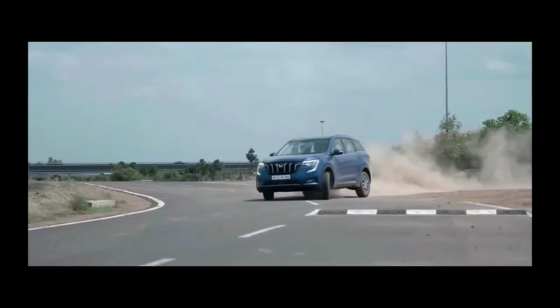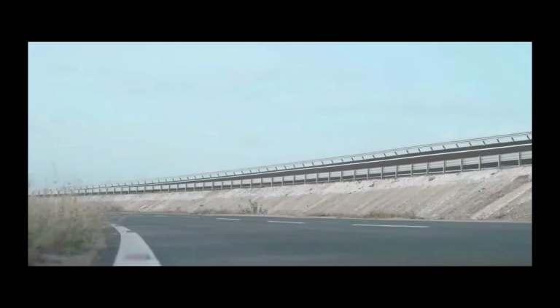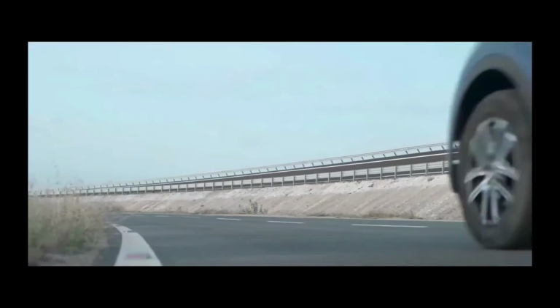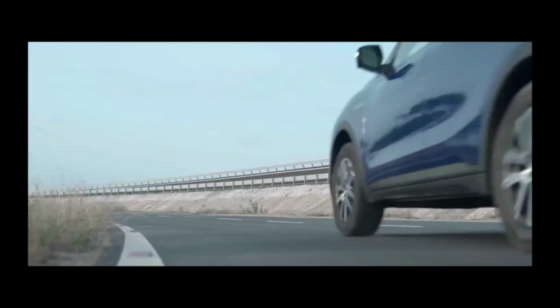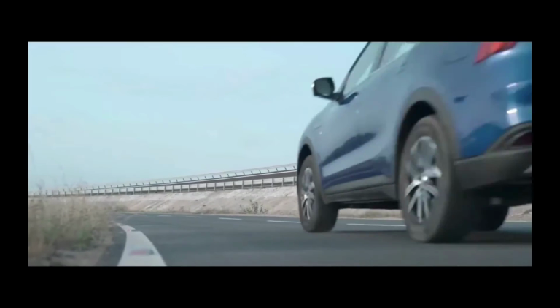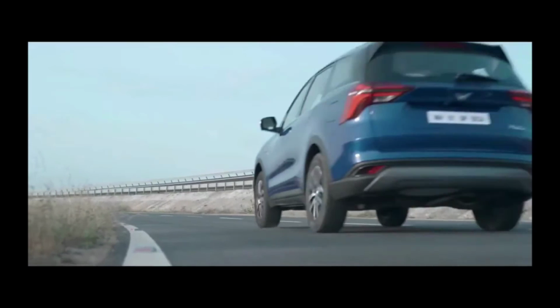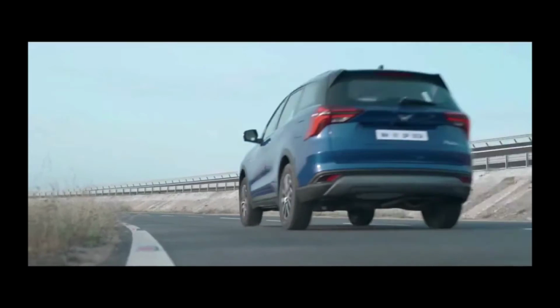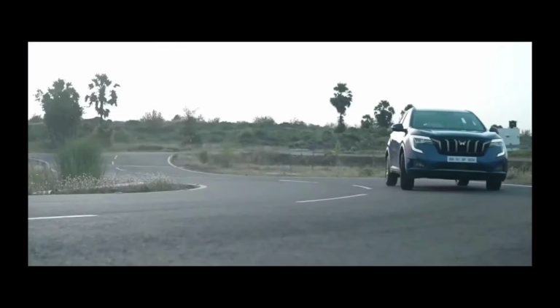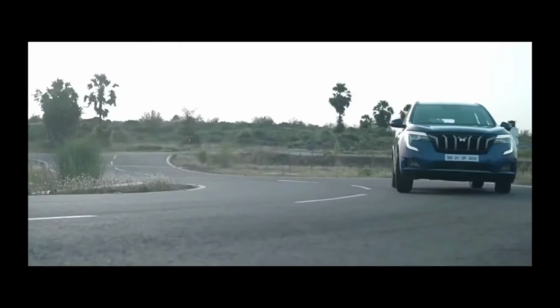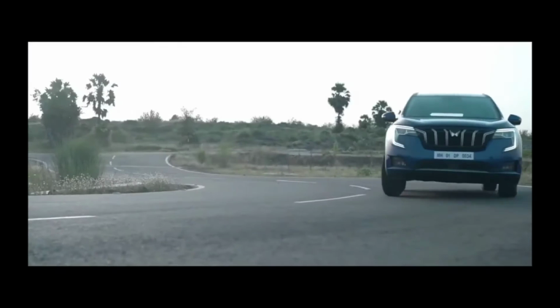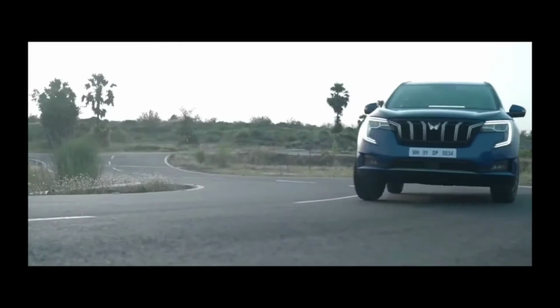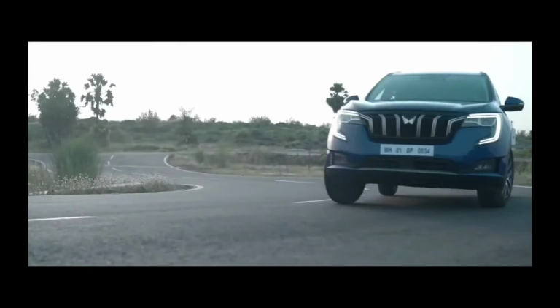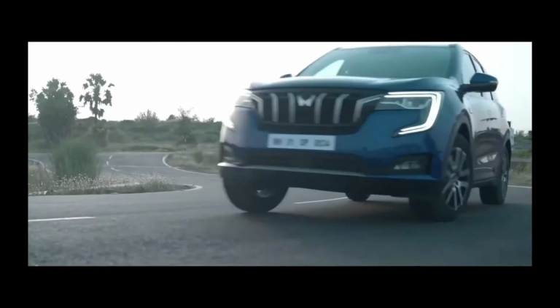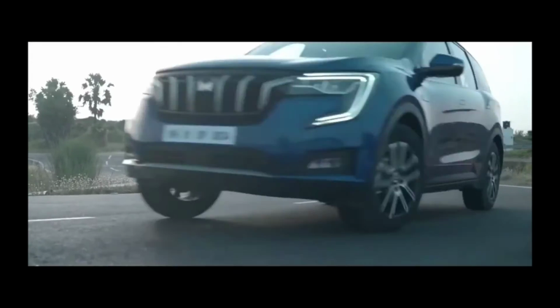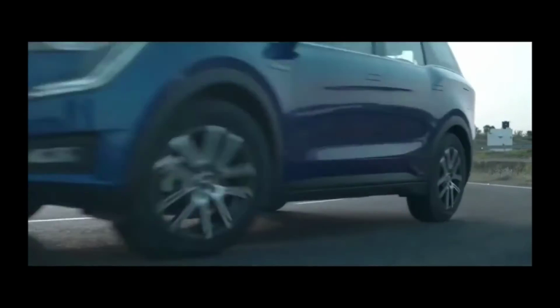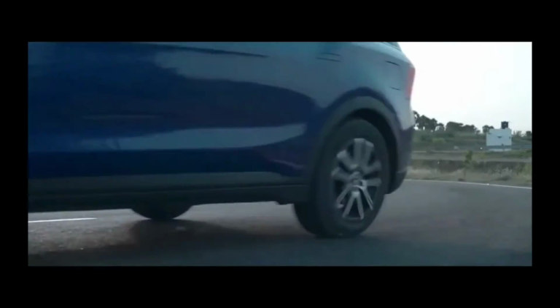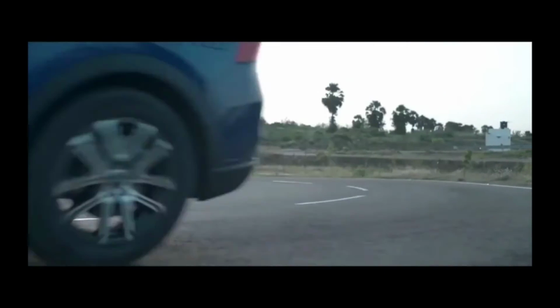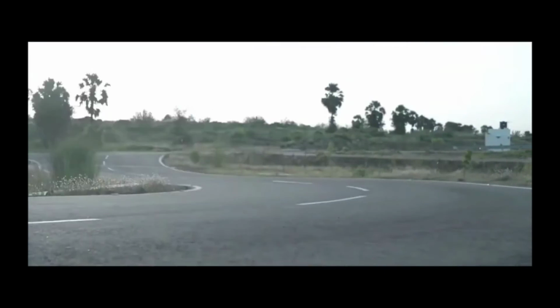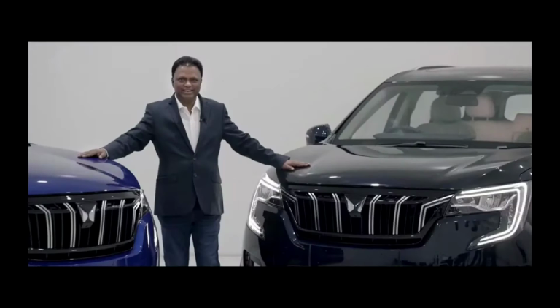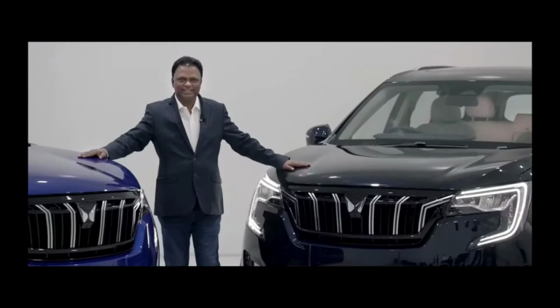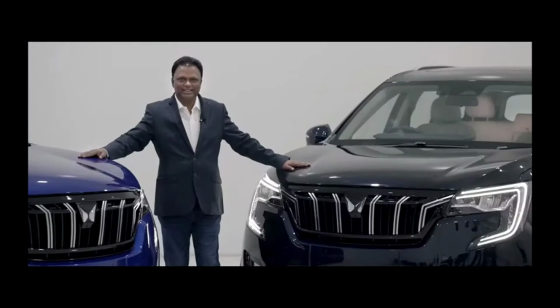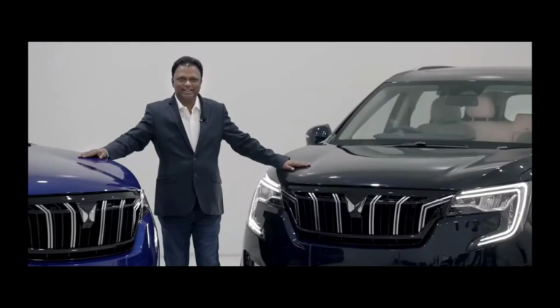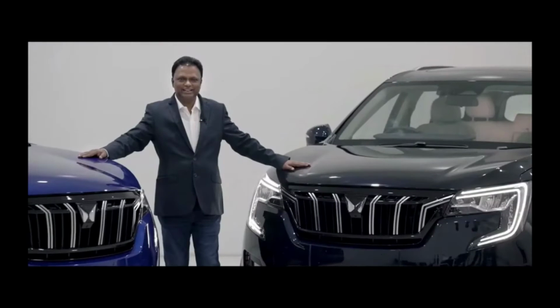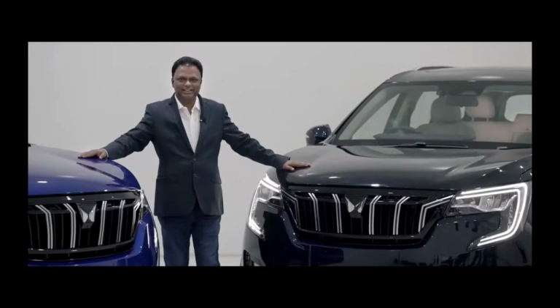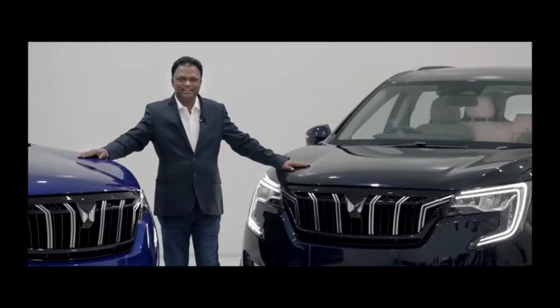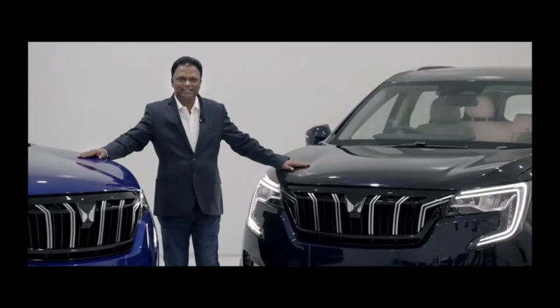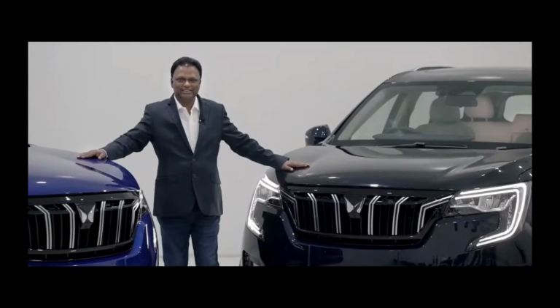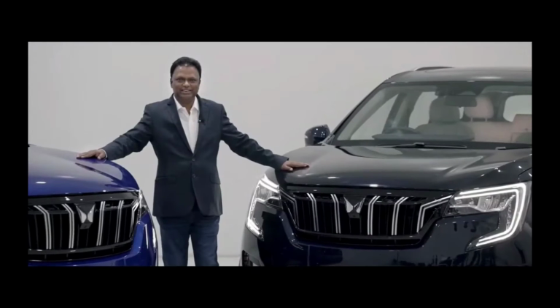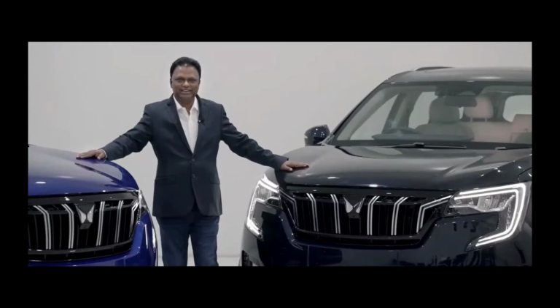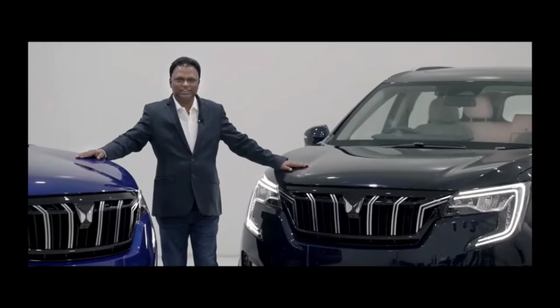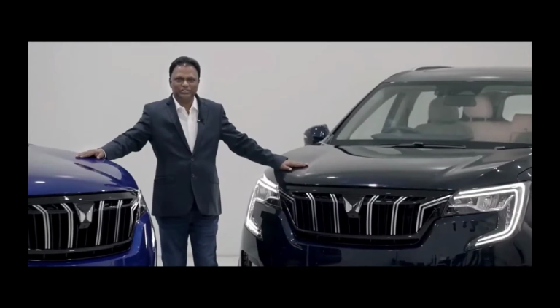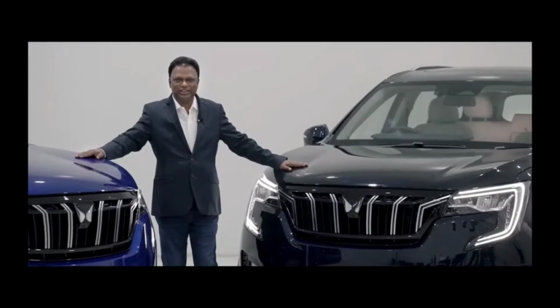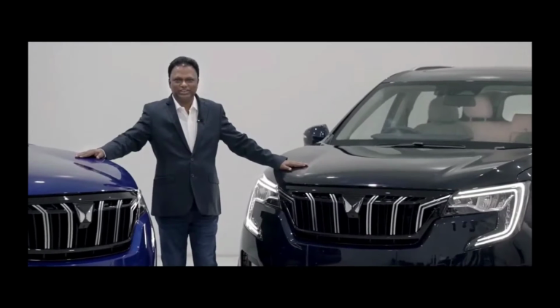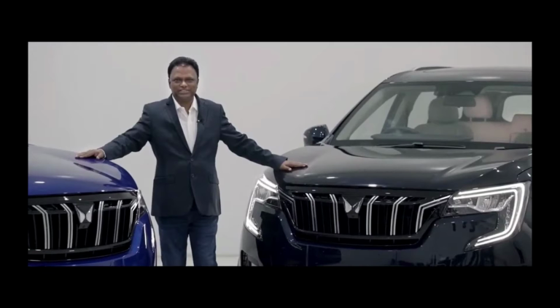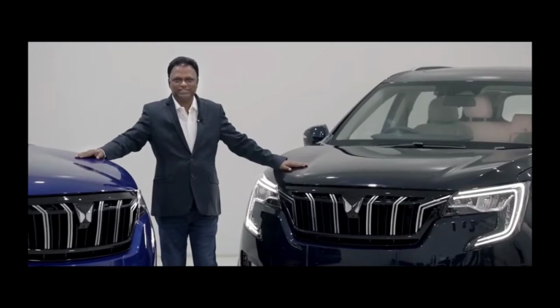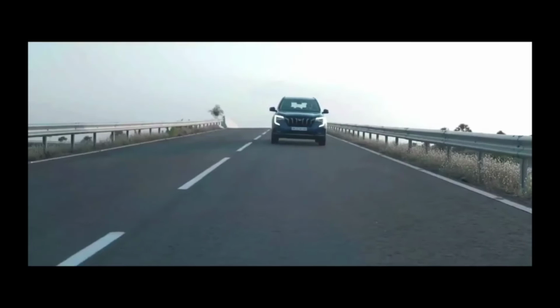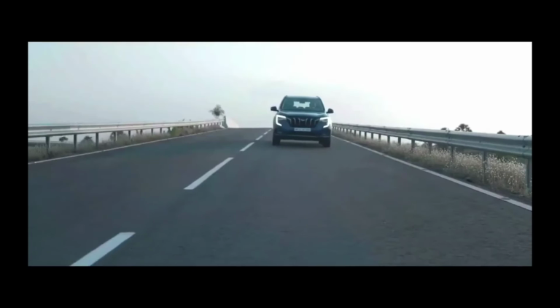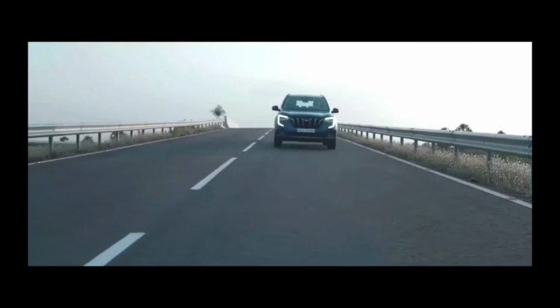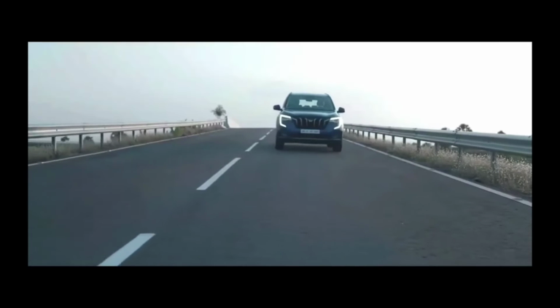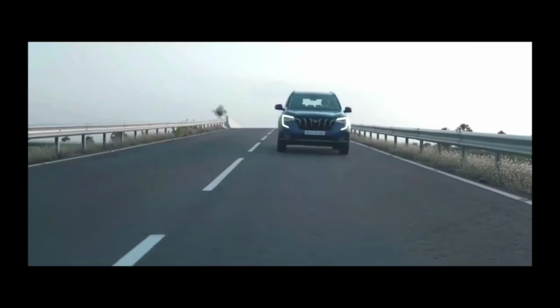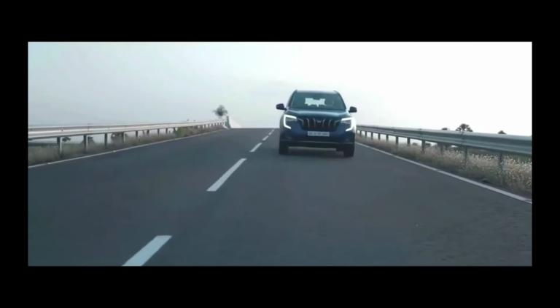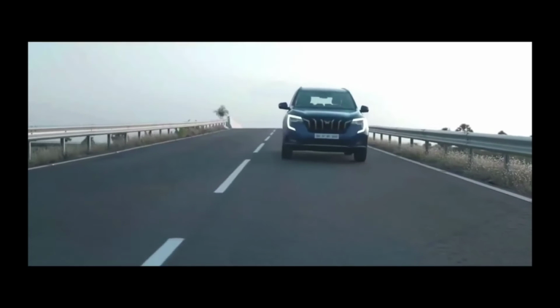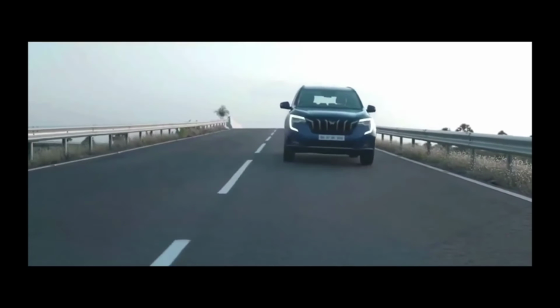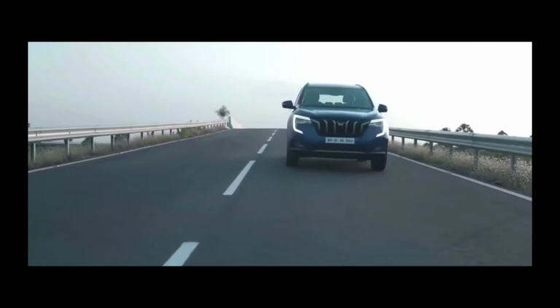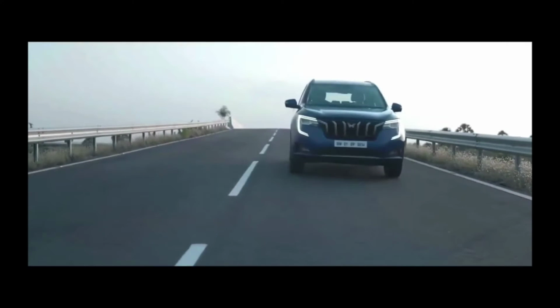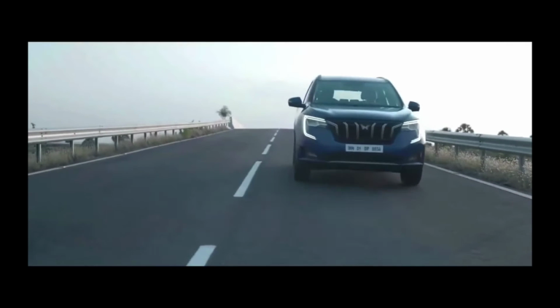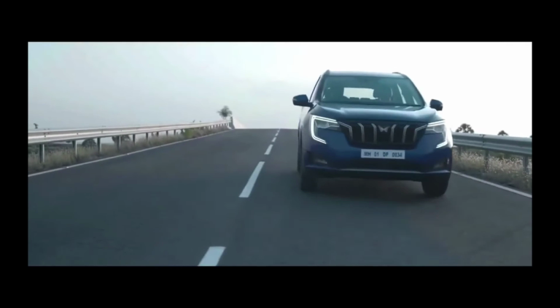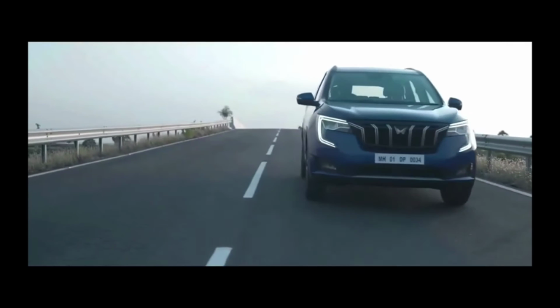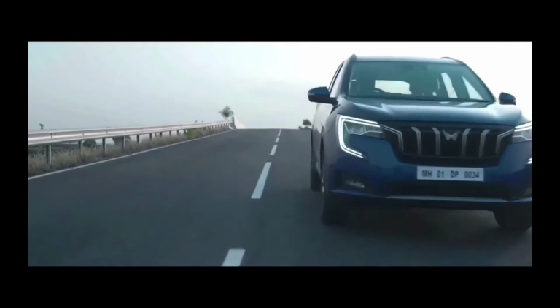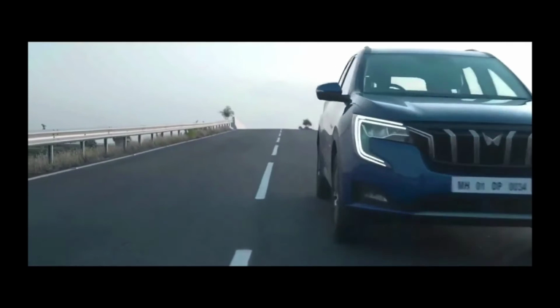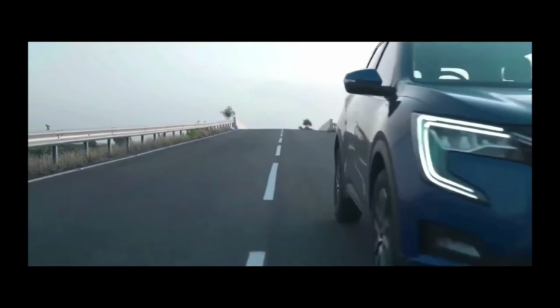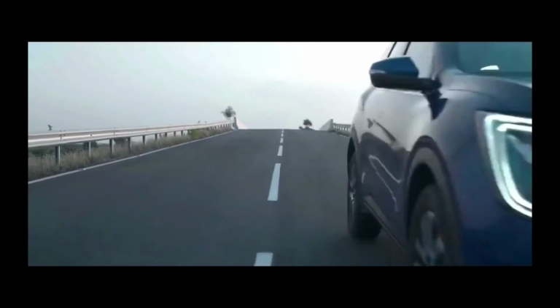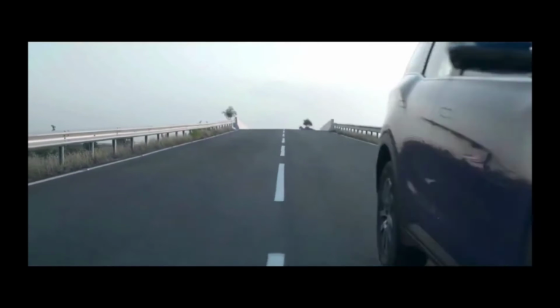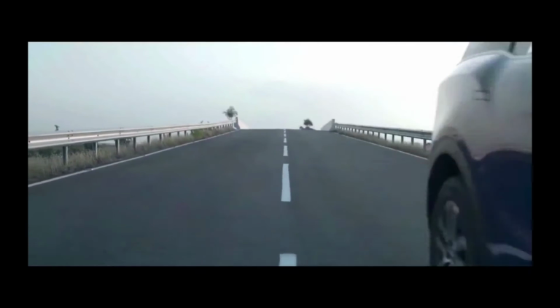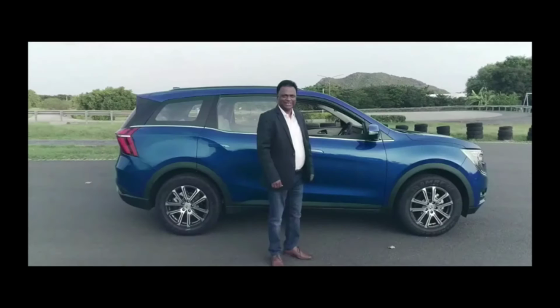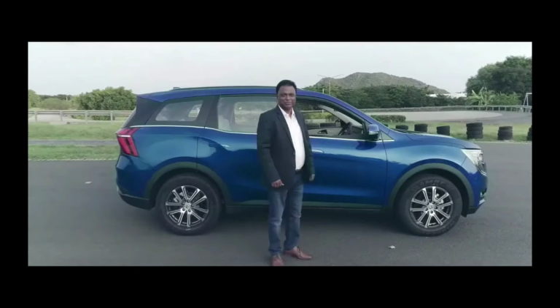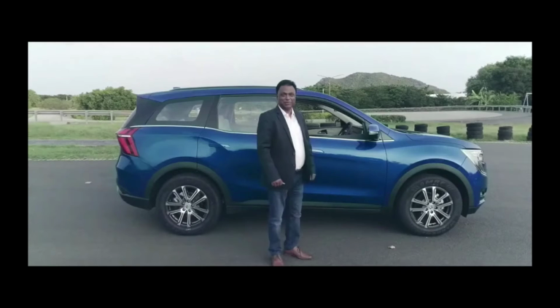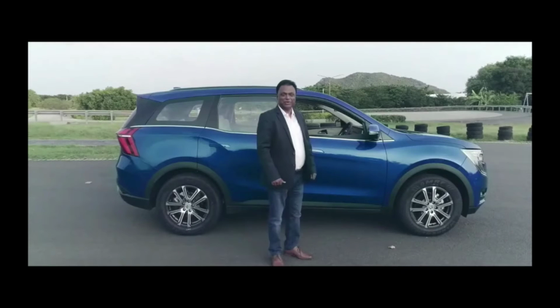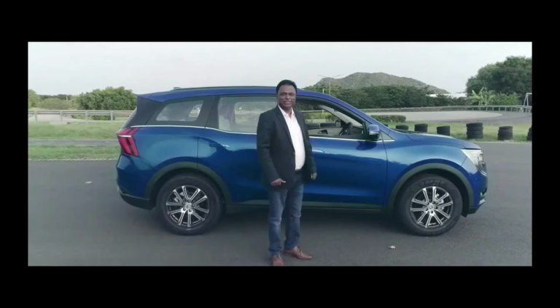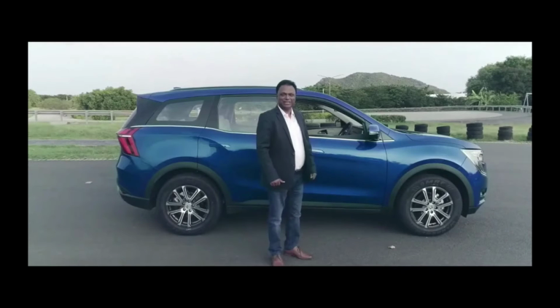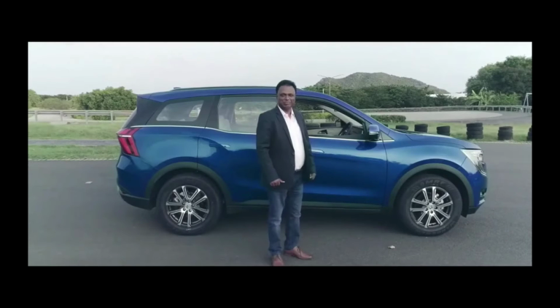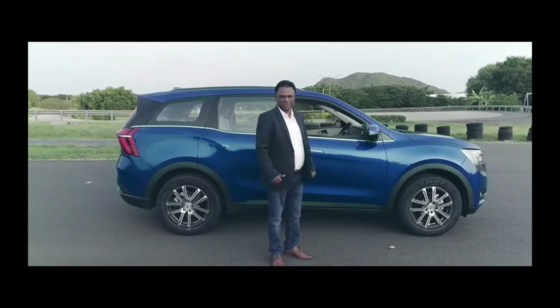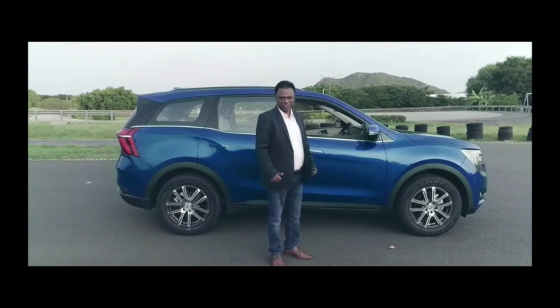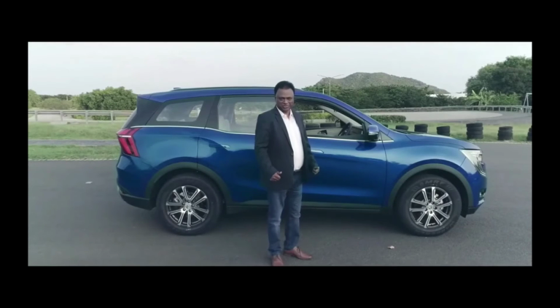XUV700 has a clear mission: it unconditionally unites driving dynamics and safety. Explore the impossible.